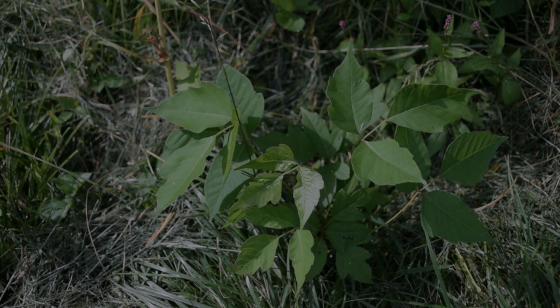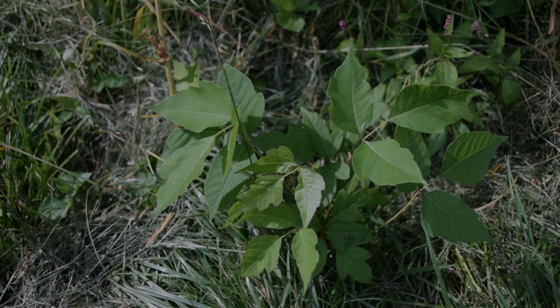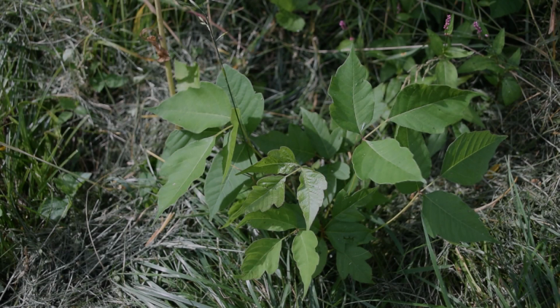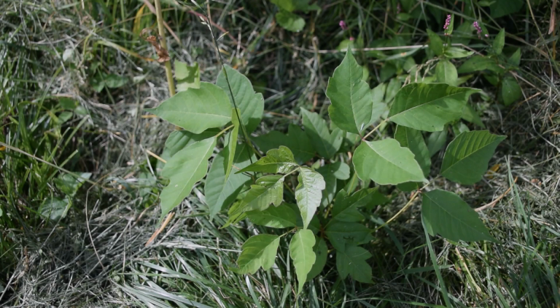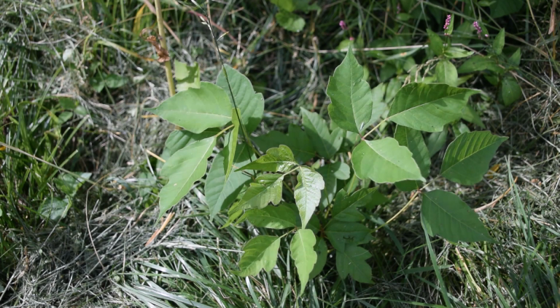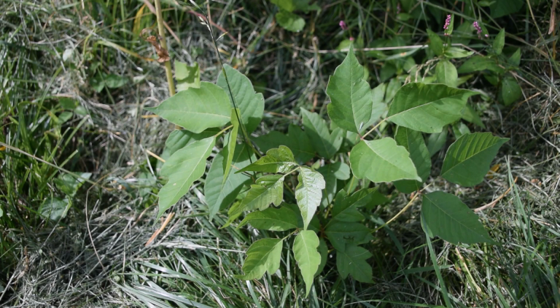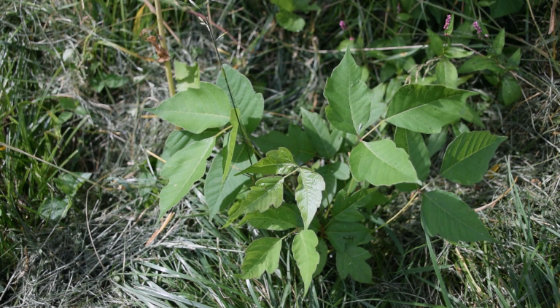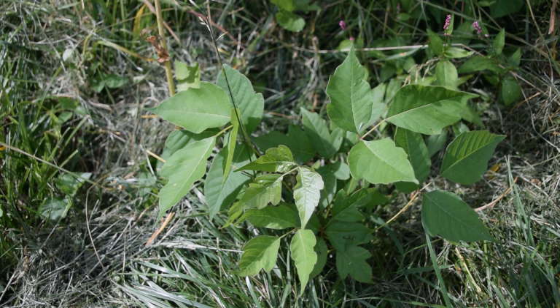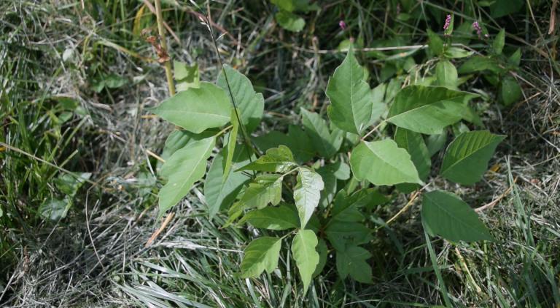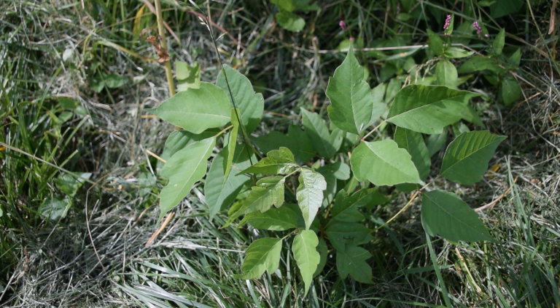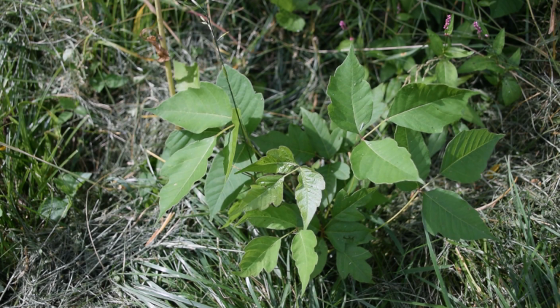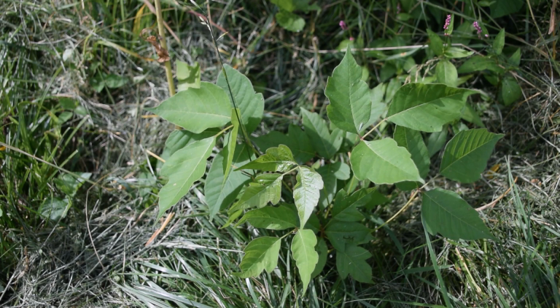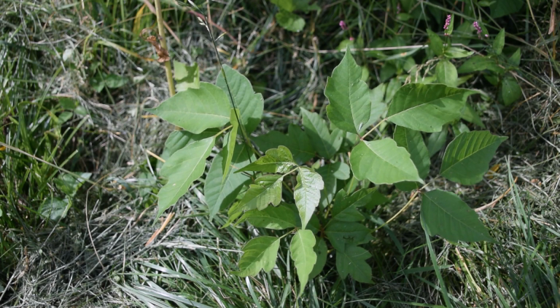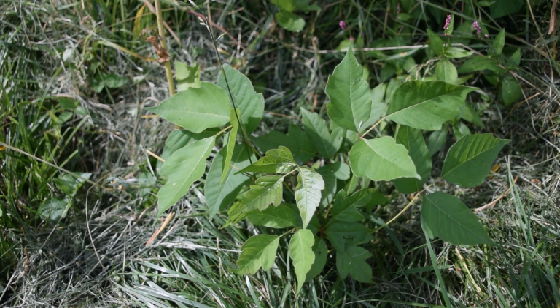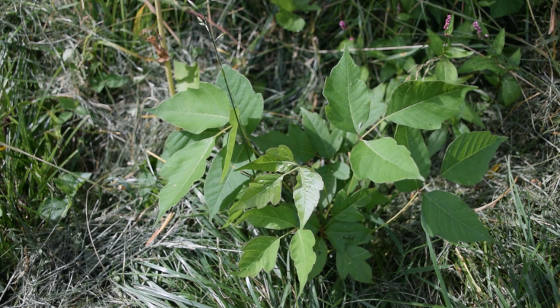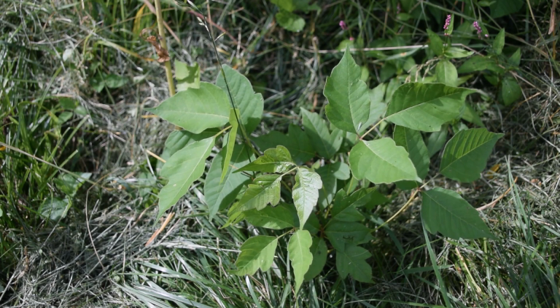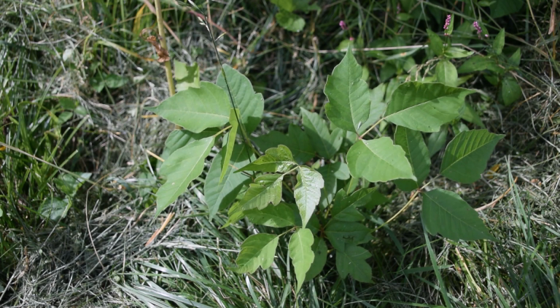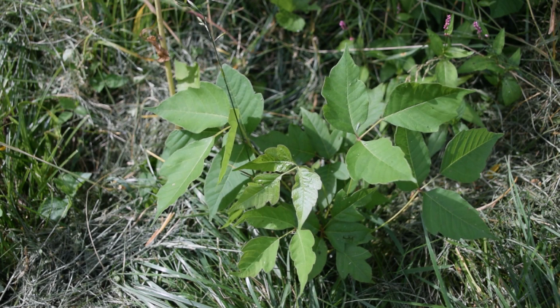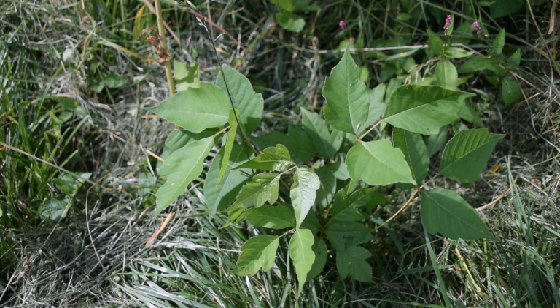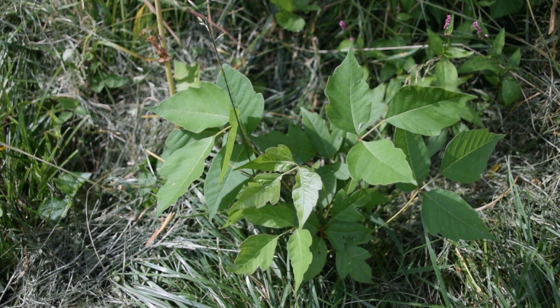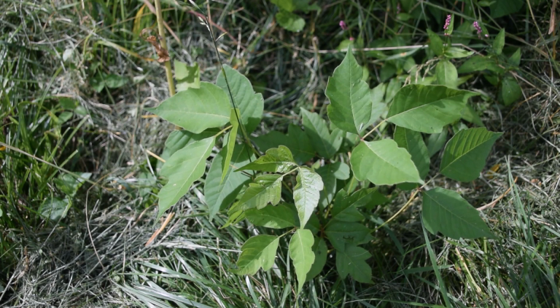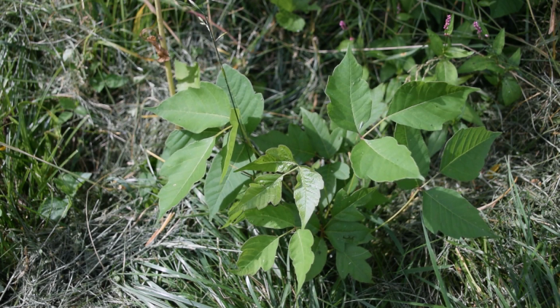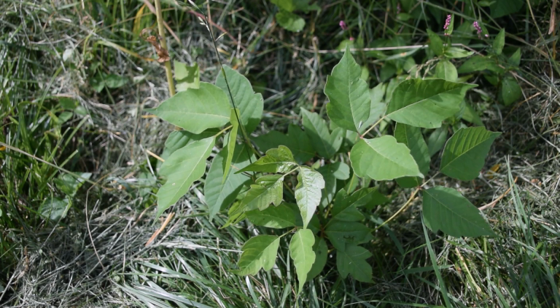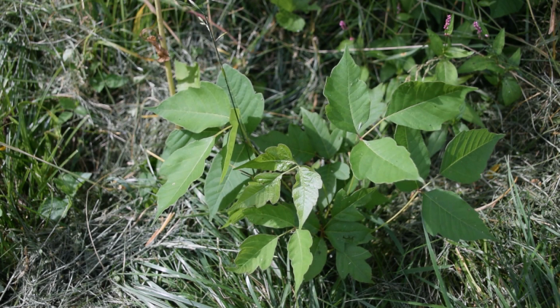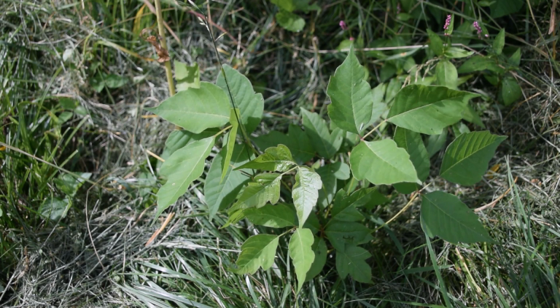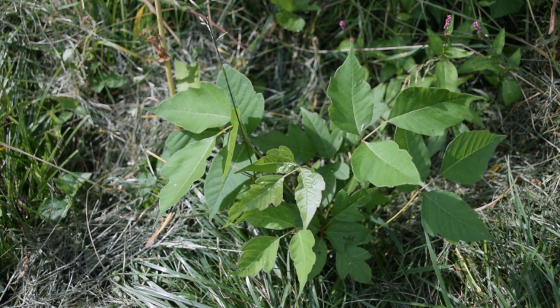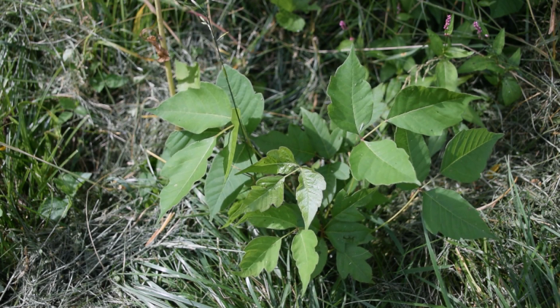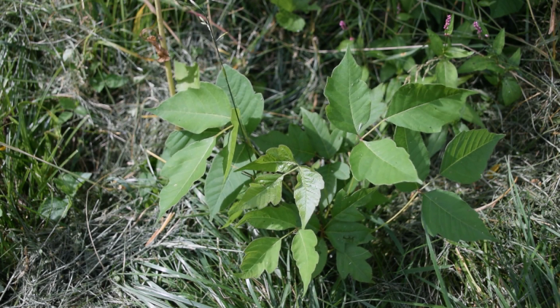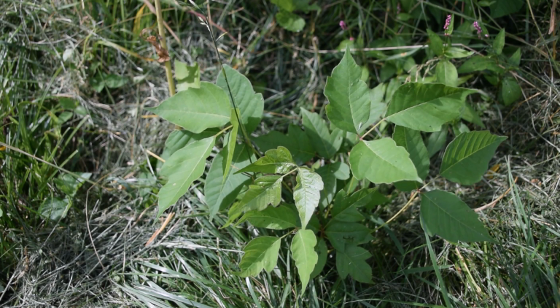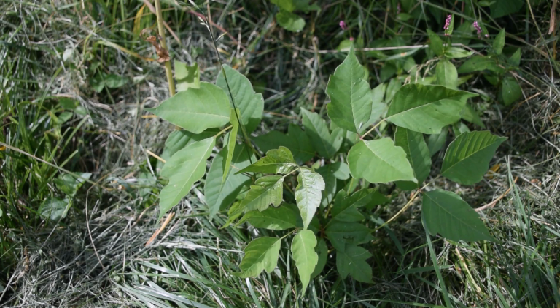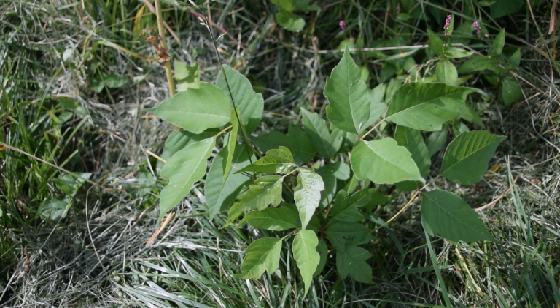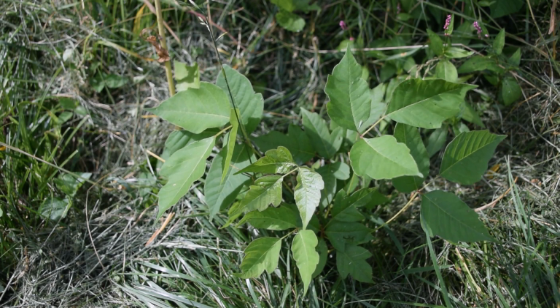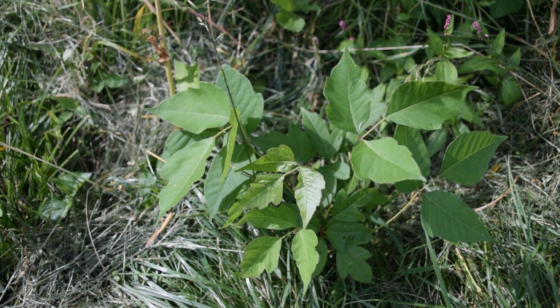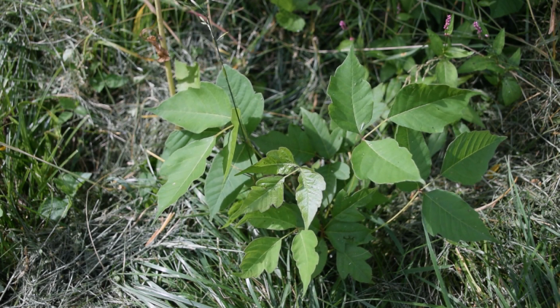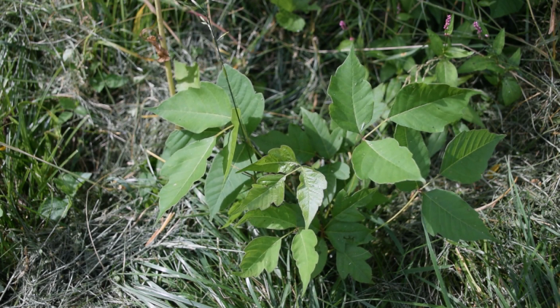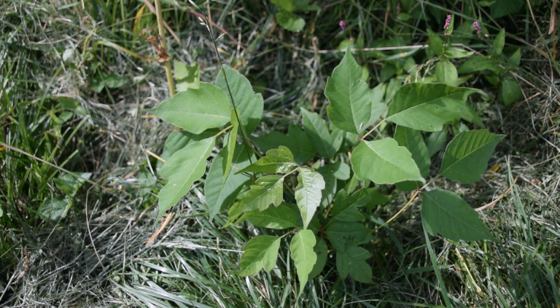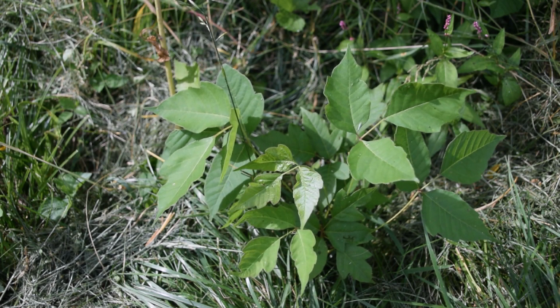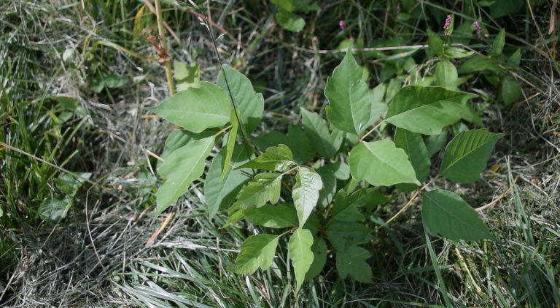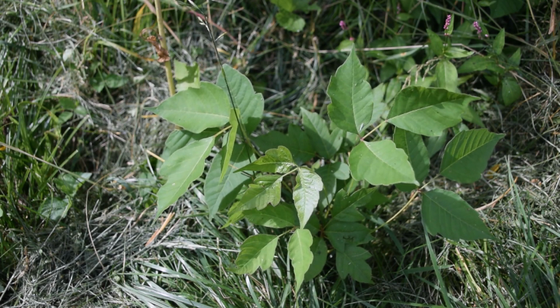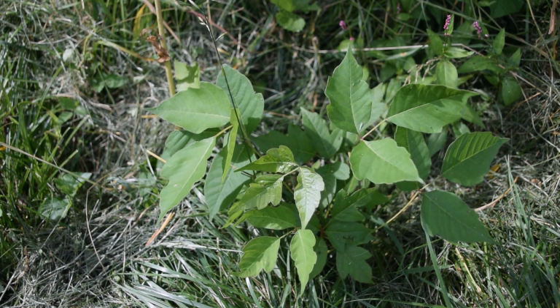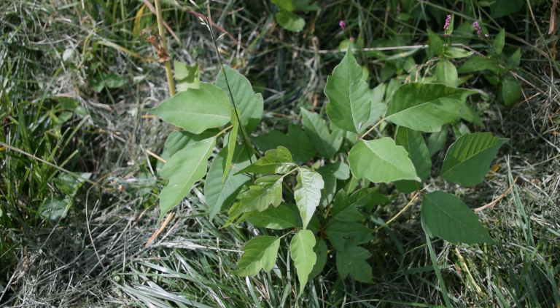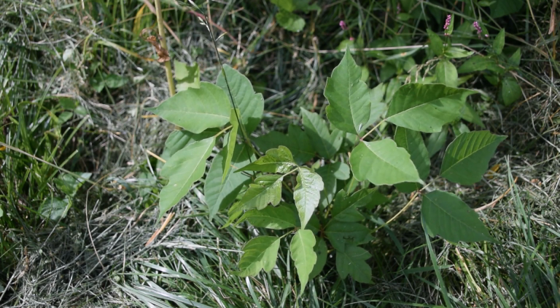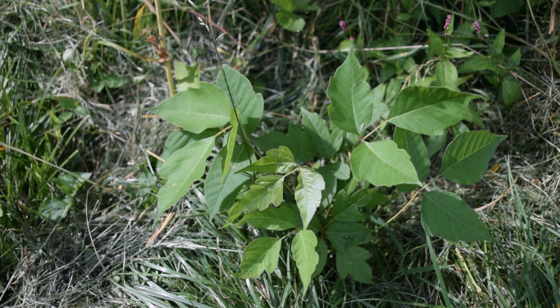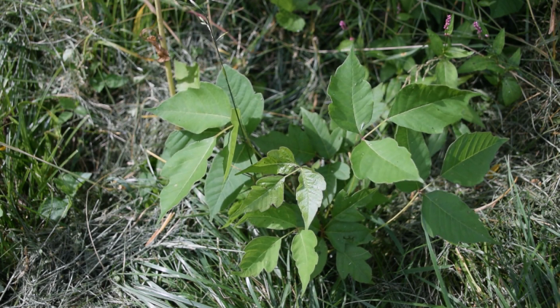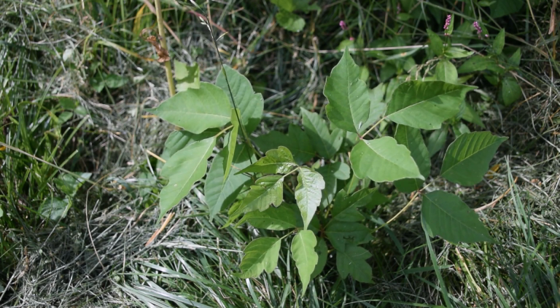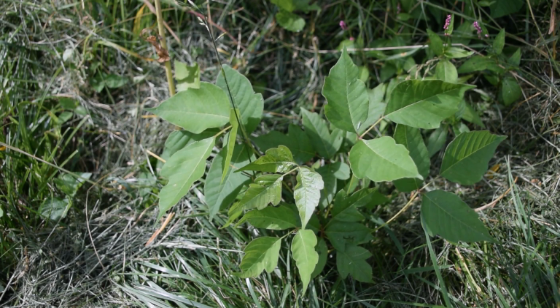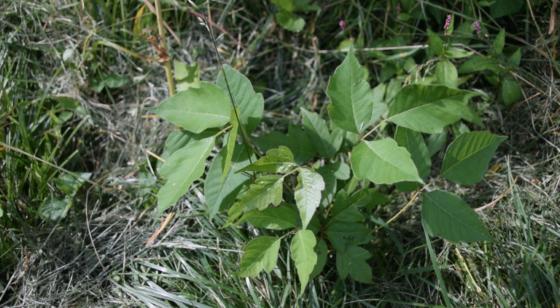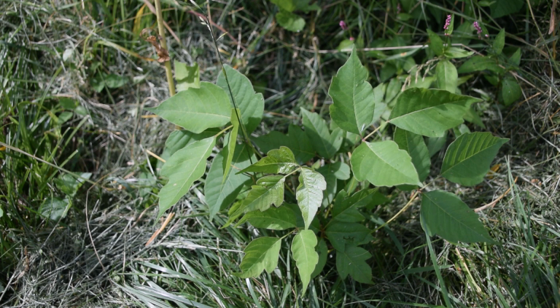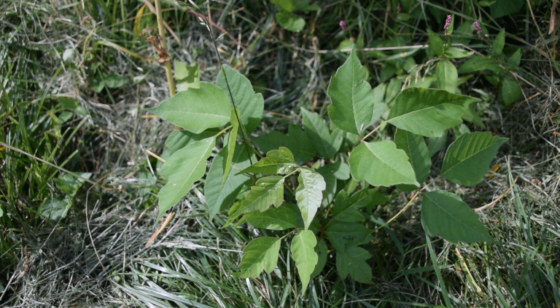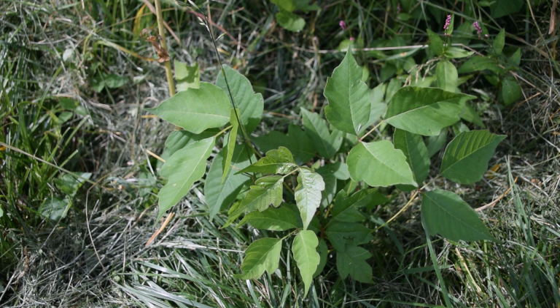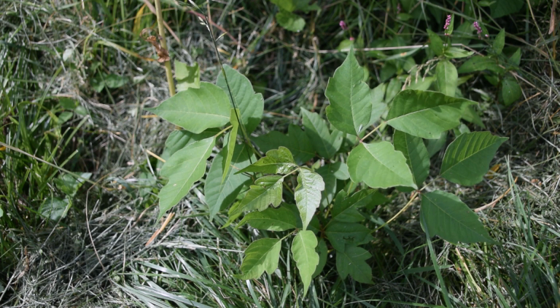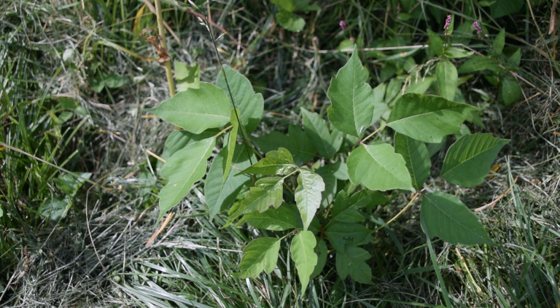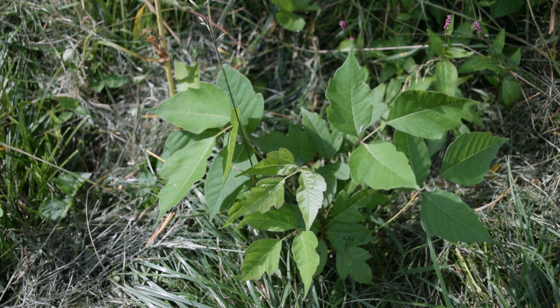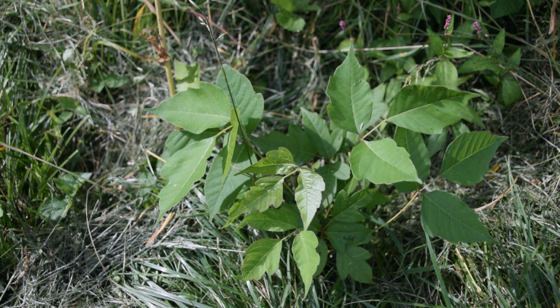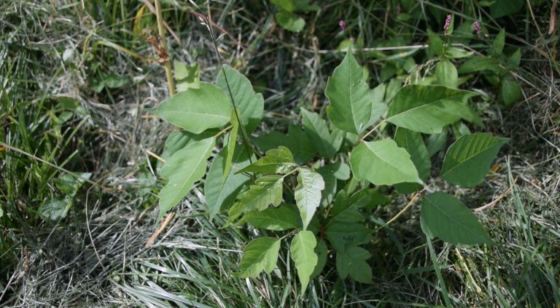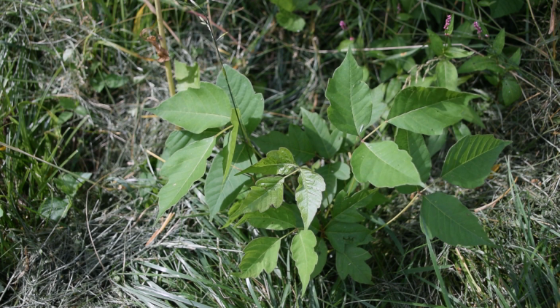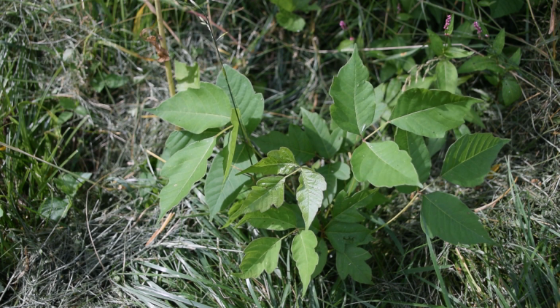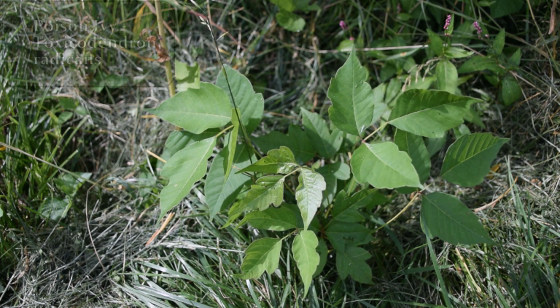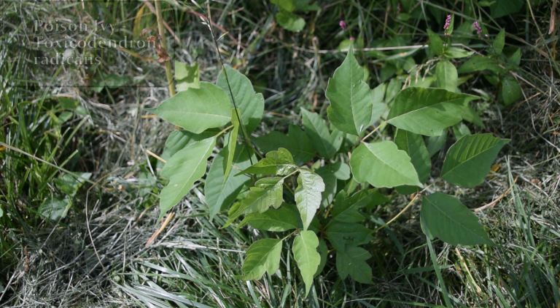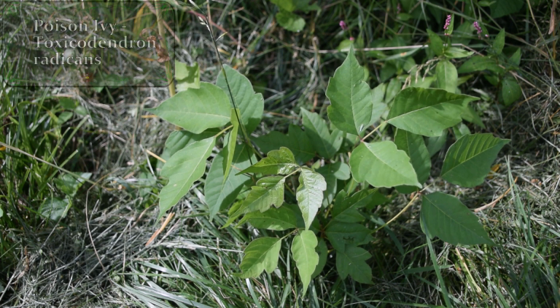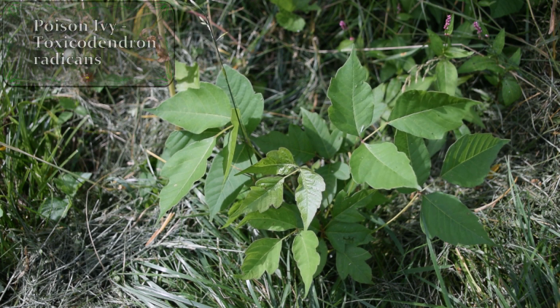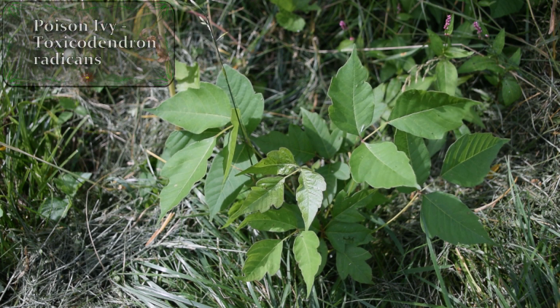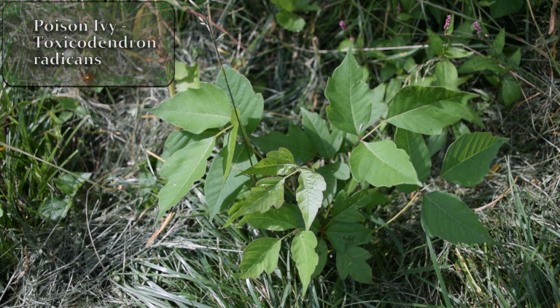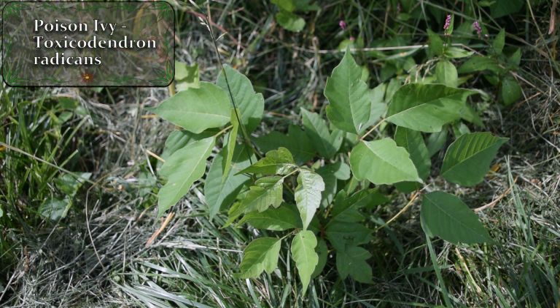Hey guys, this is Josh here with Trillium Wild Edibles, and today I wanted to talk to you about how to identify poison ivy.